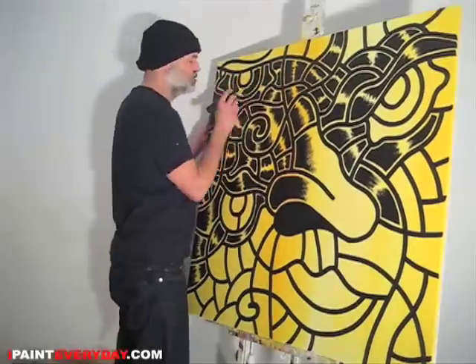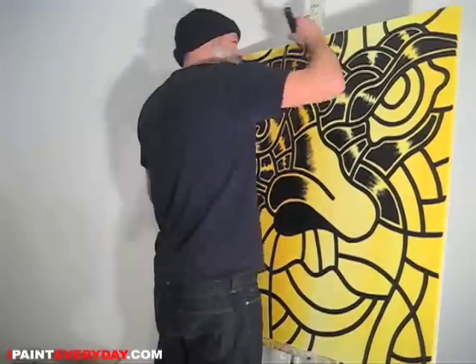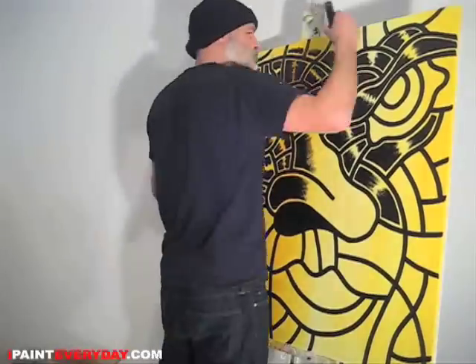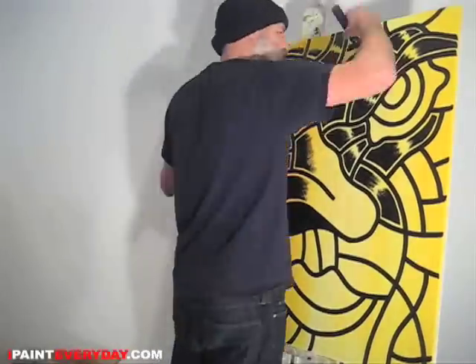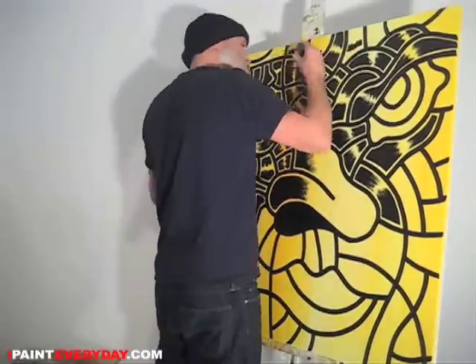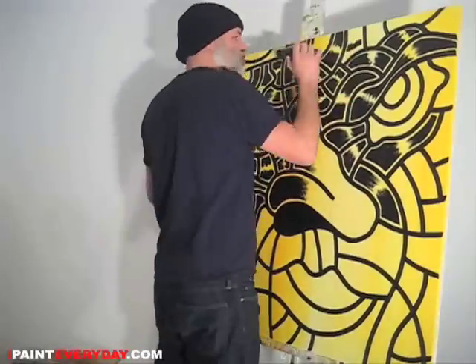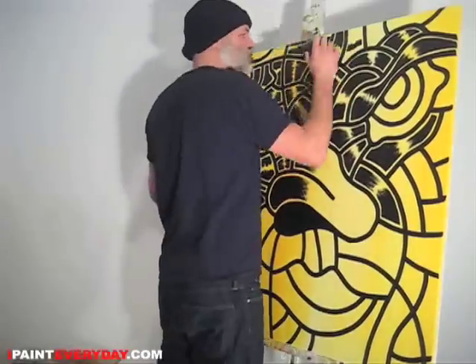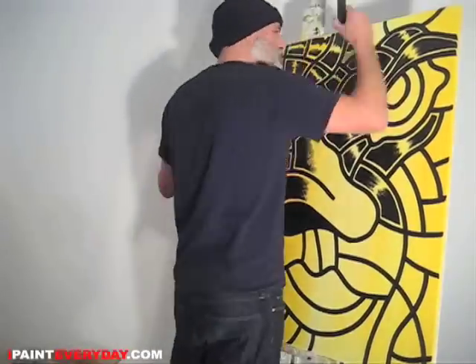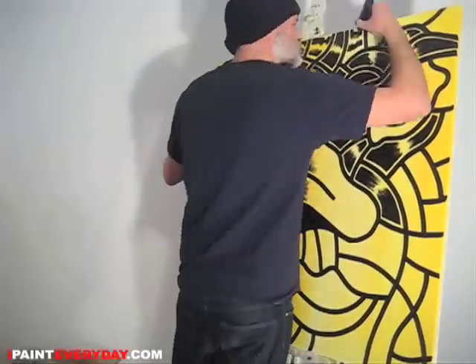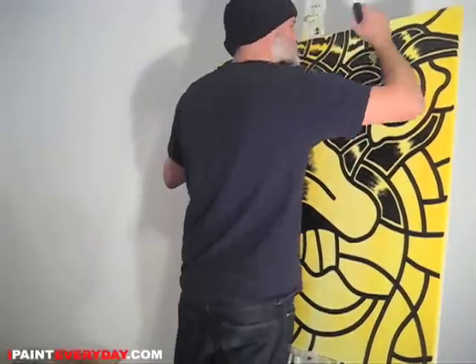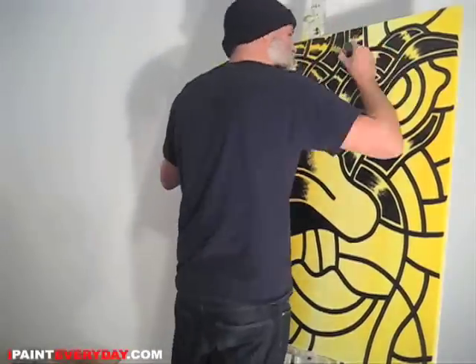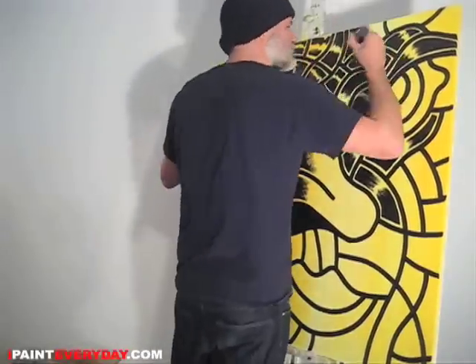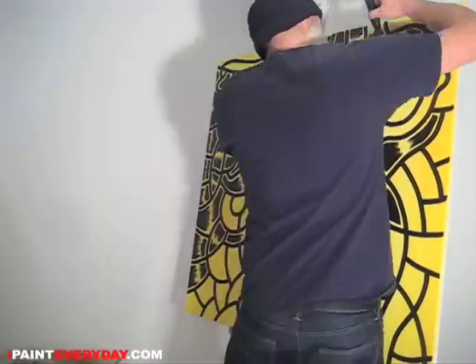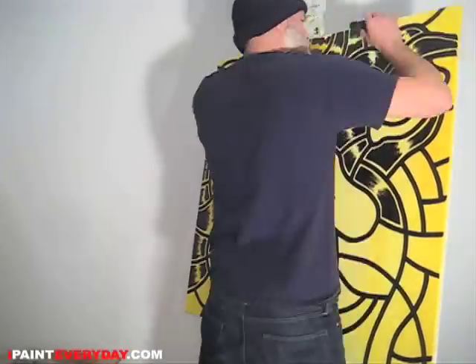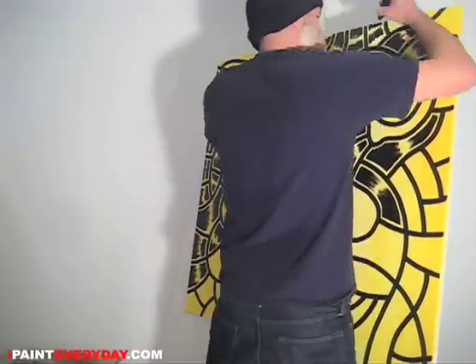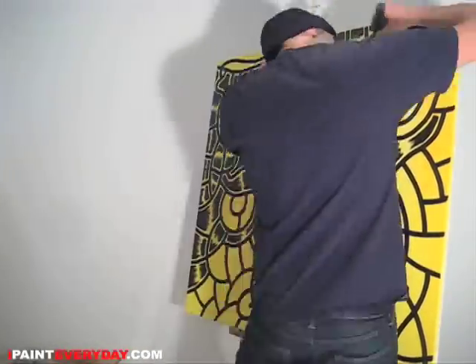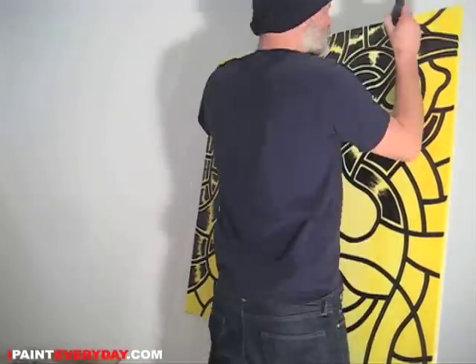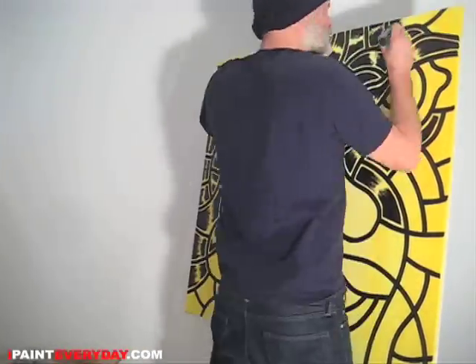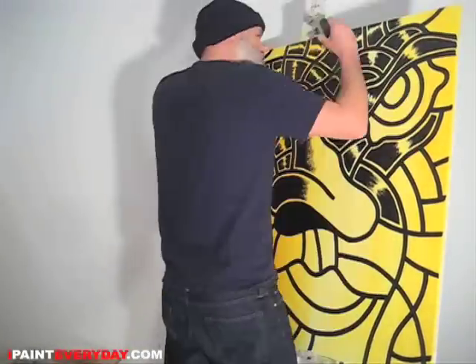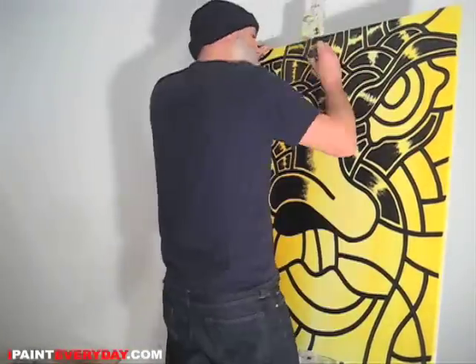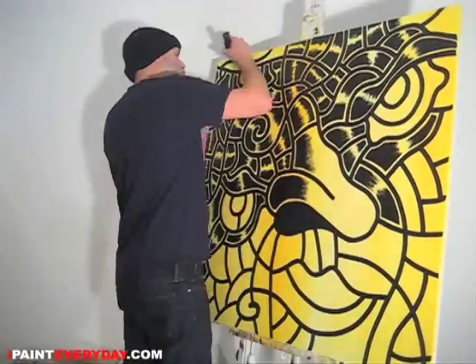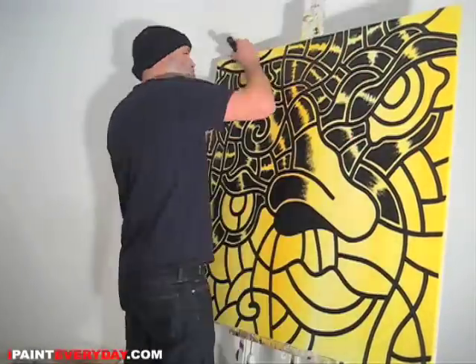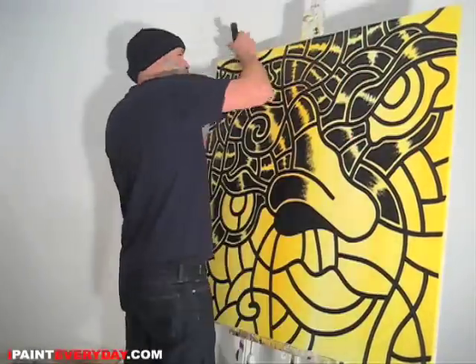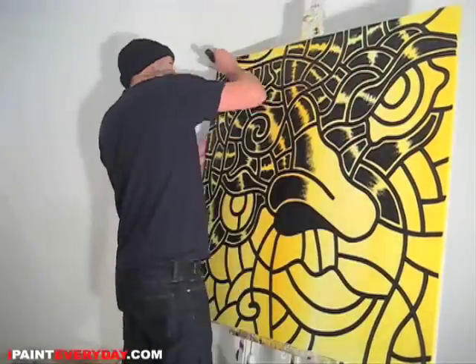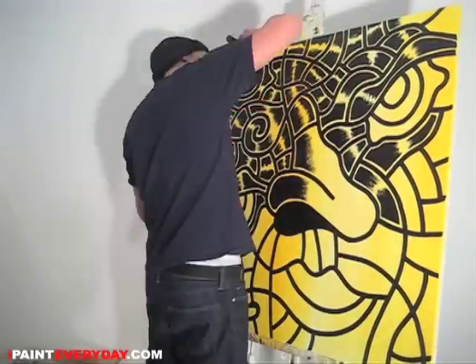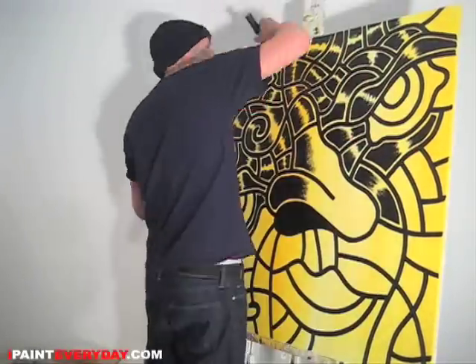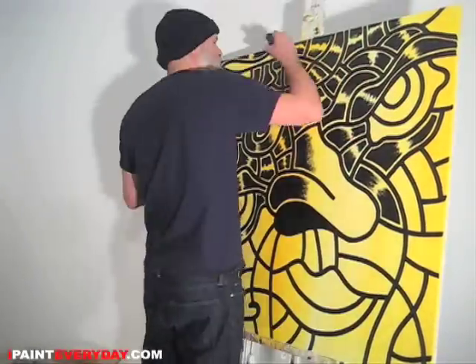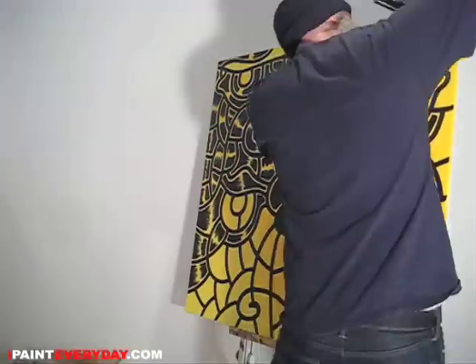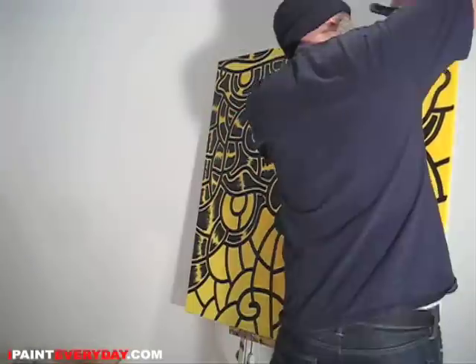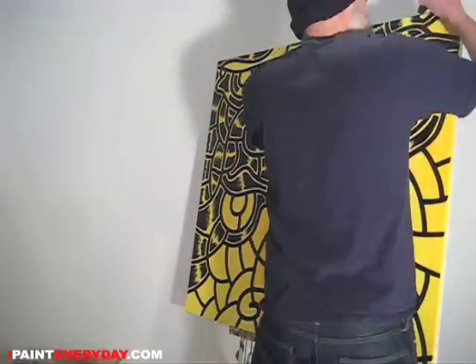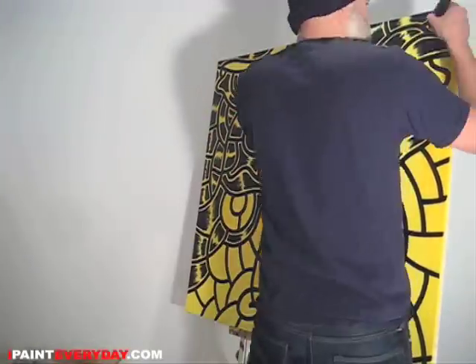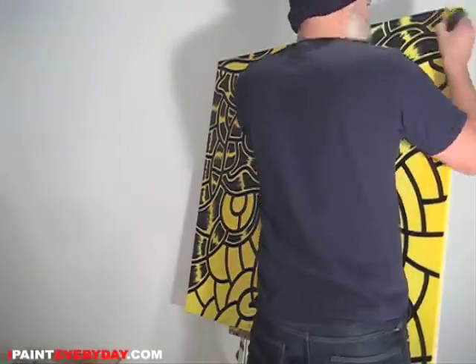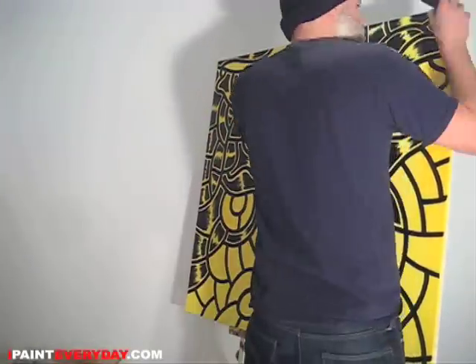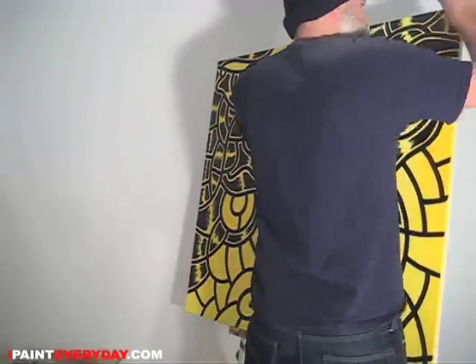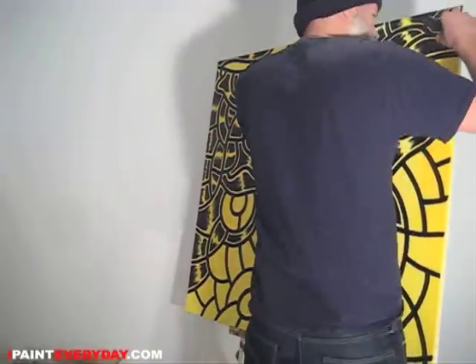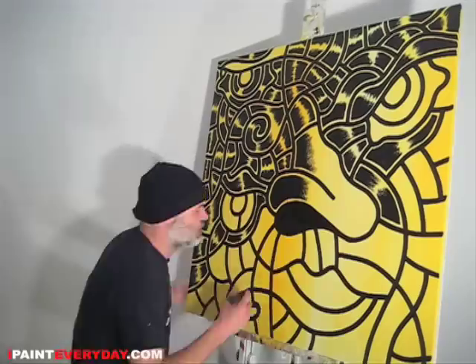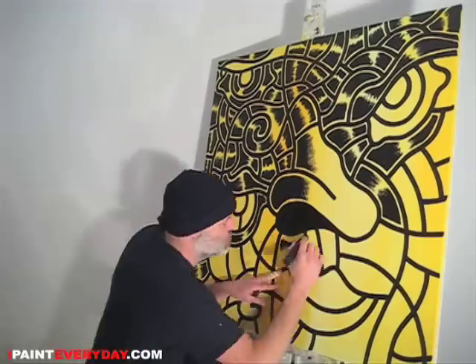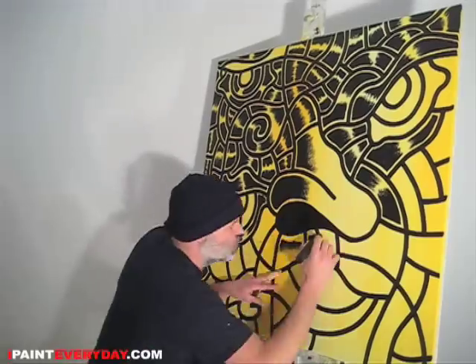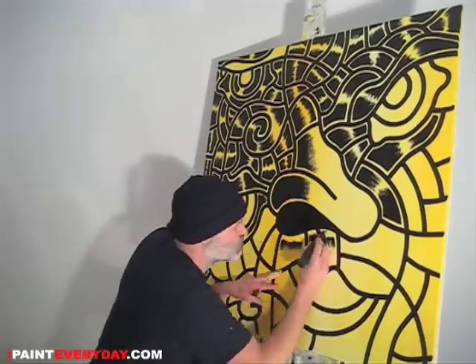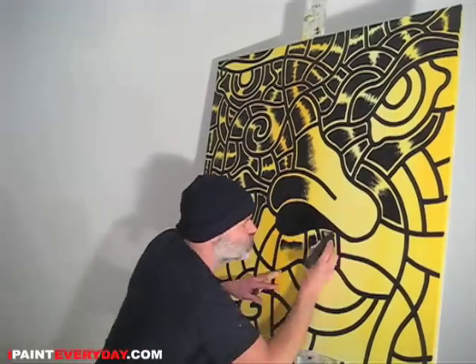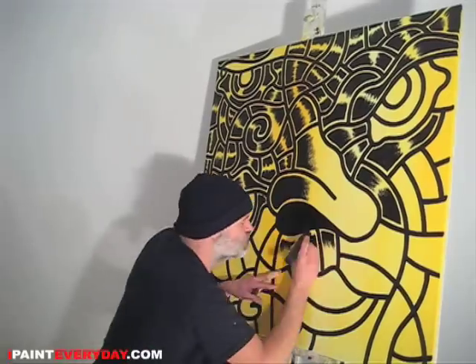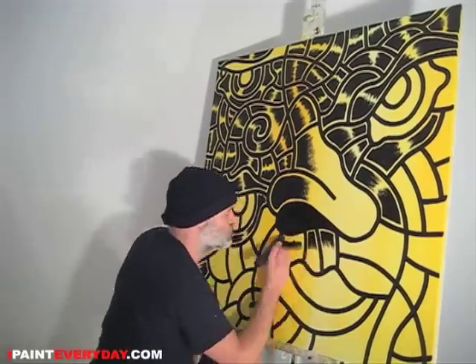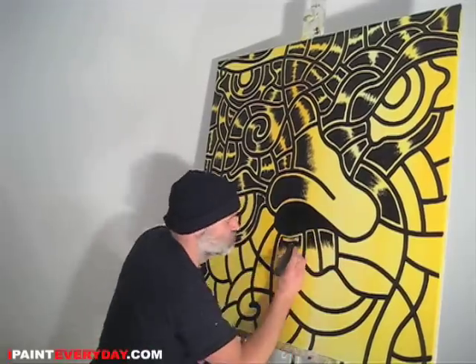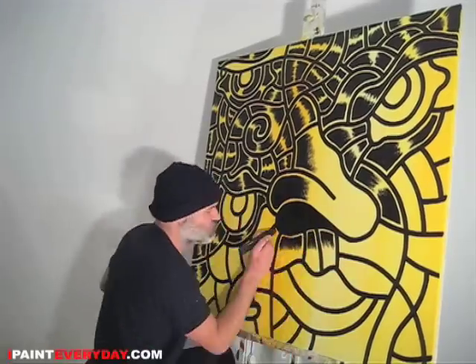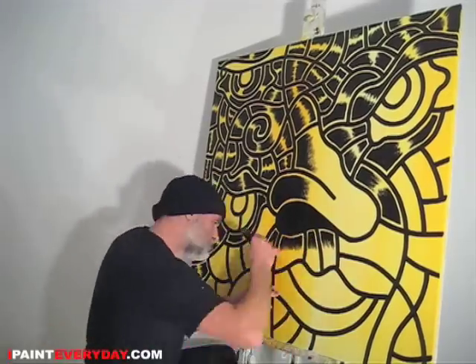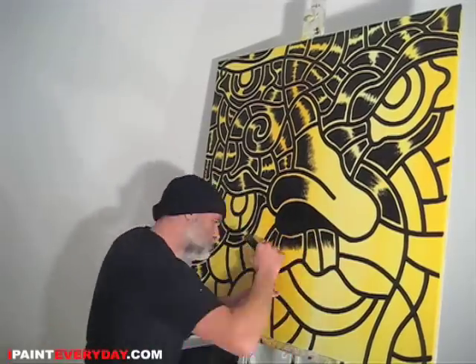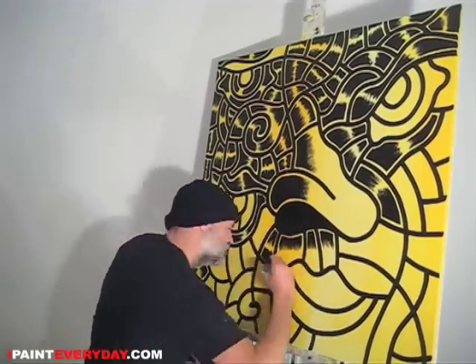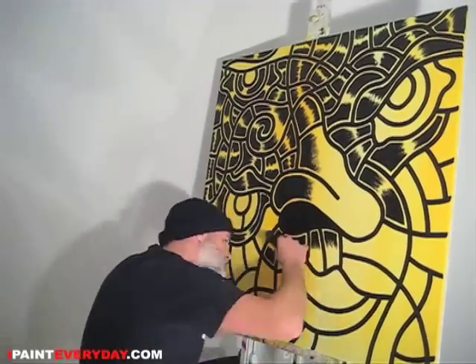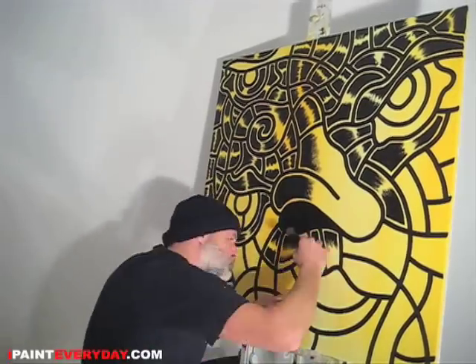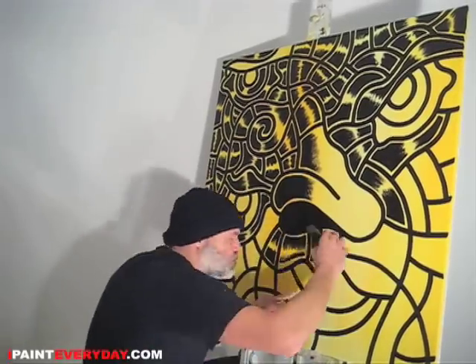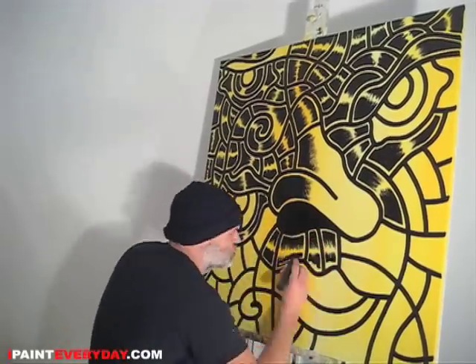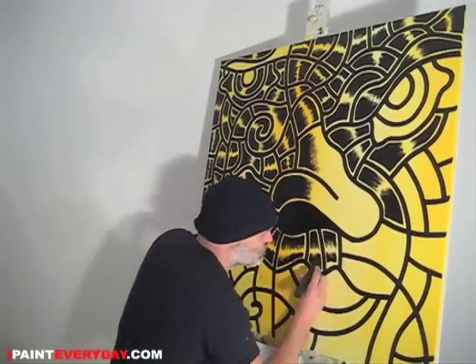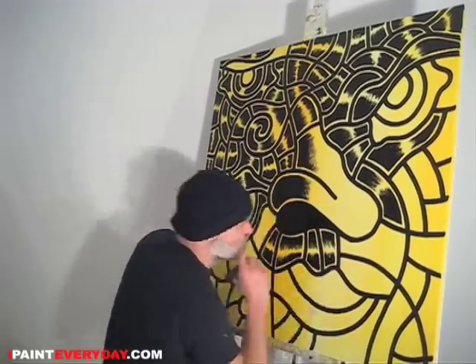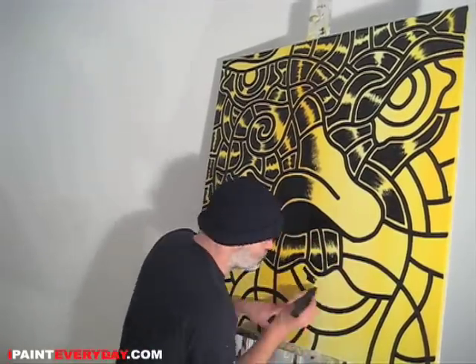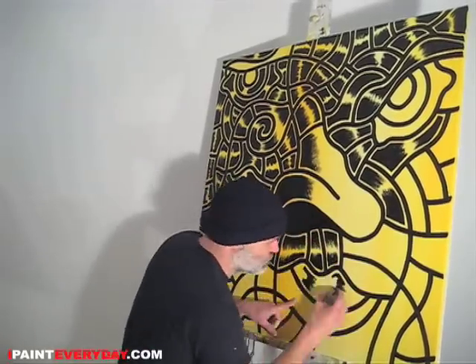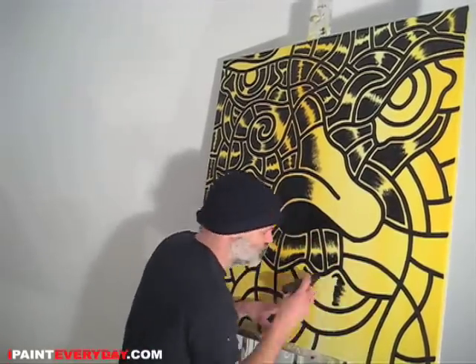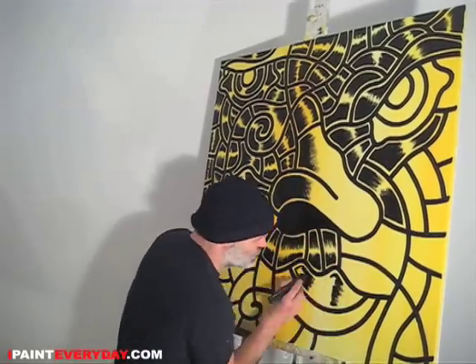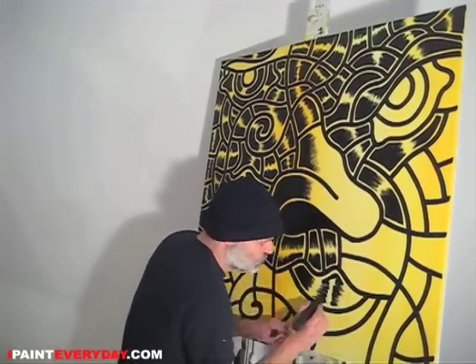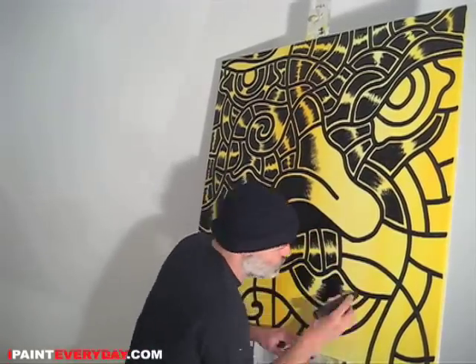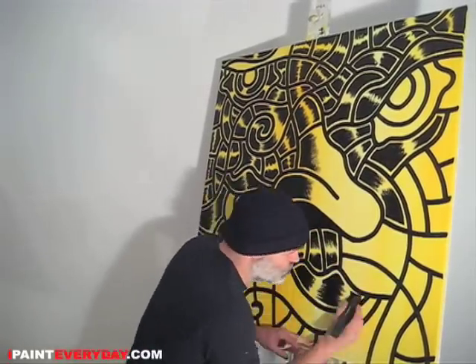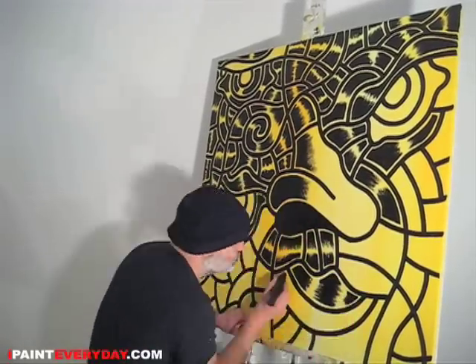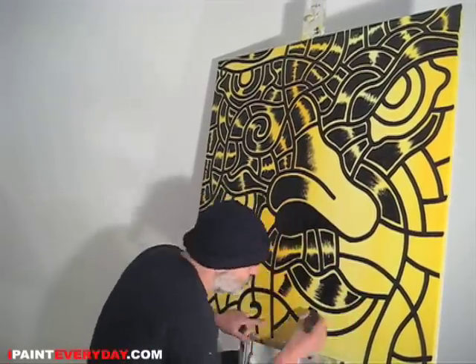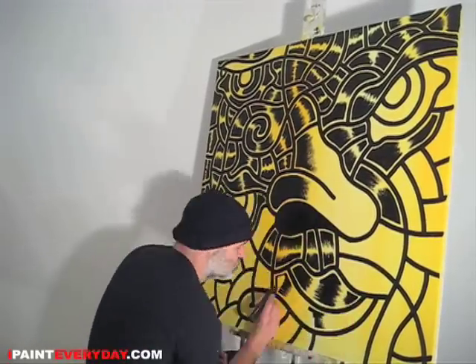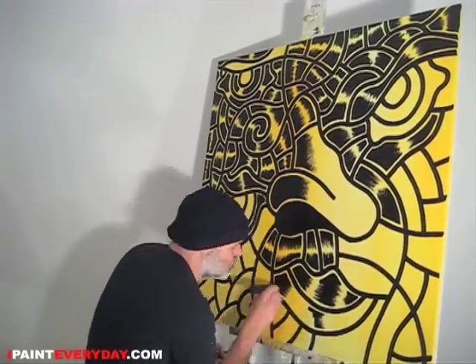Now the fun part, let's wash the old brush and just beat the devil out of it. Today, let's just have some fun.